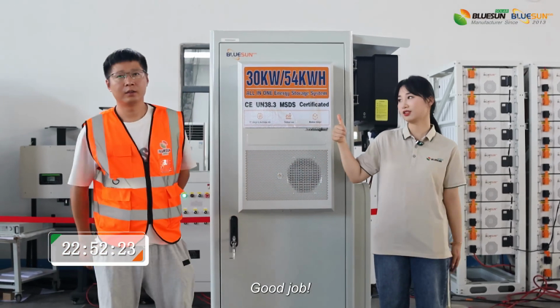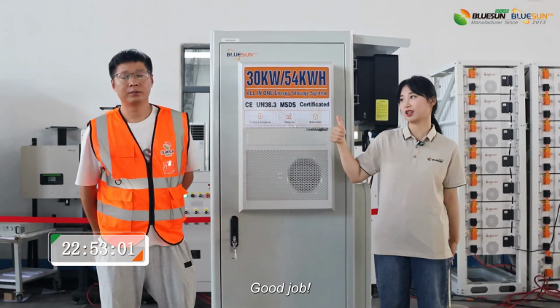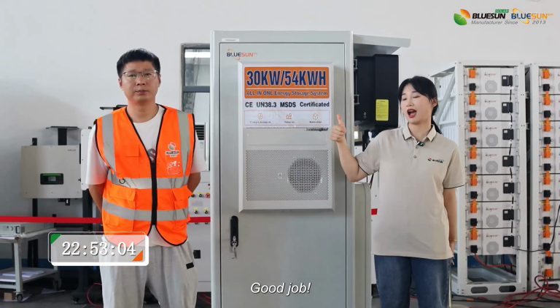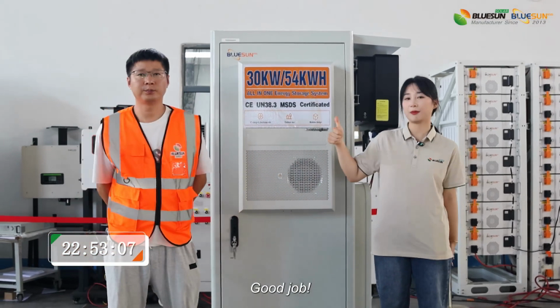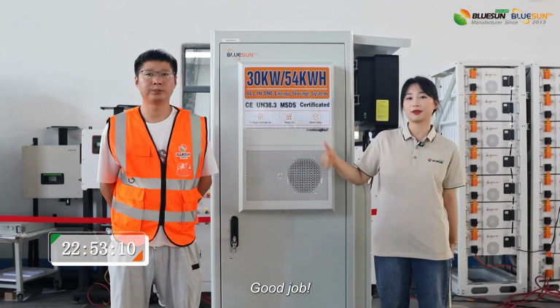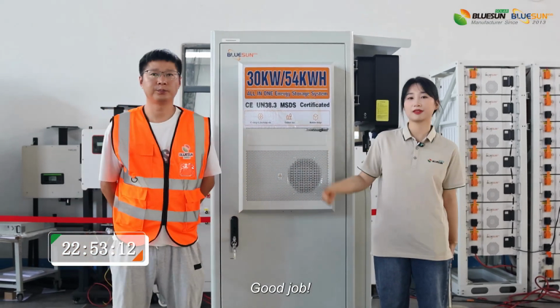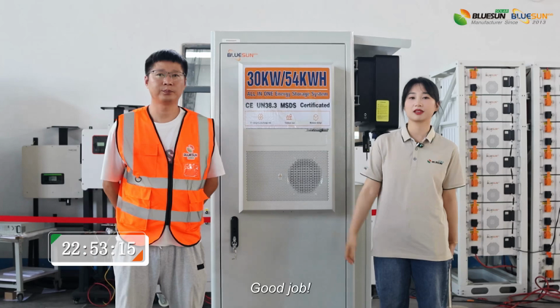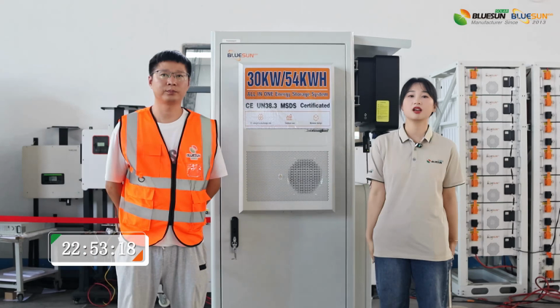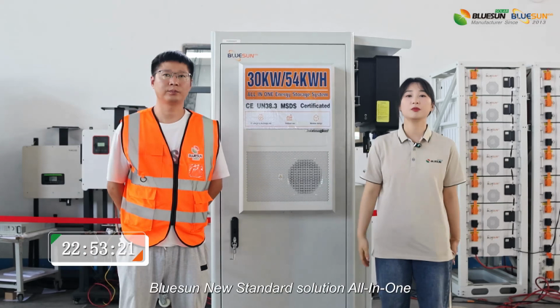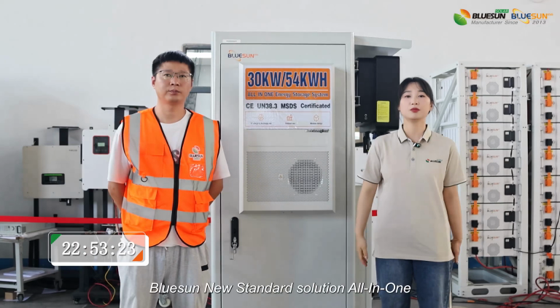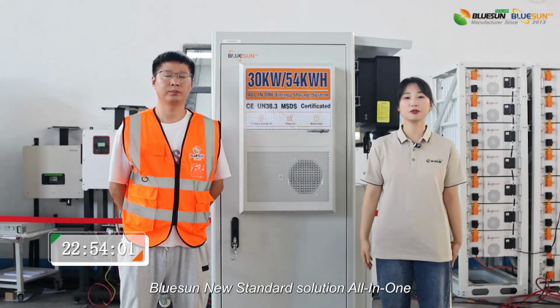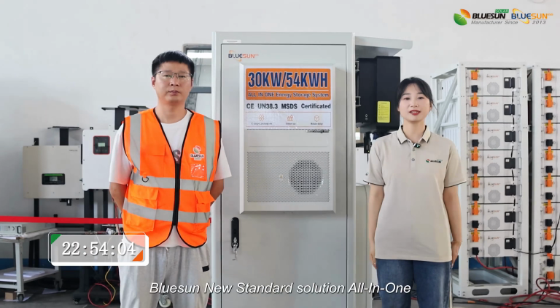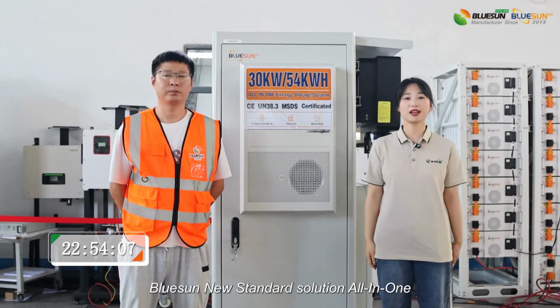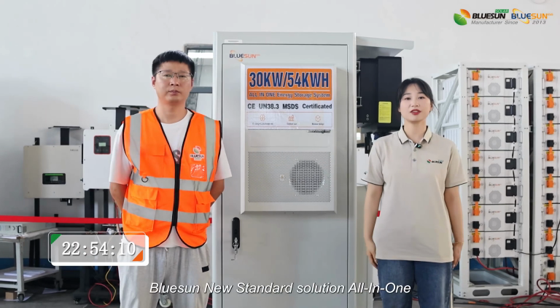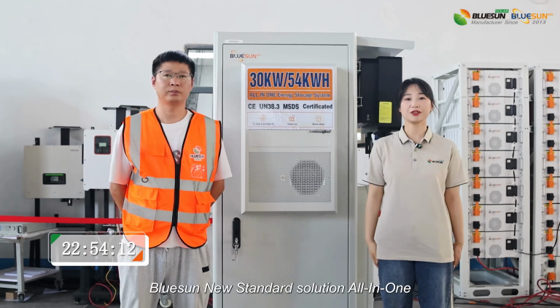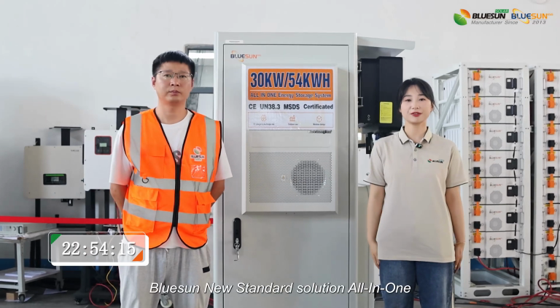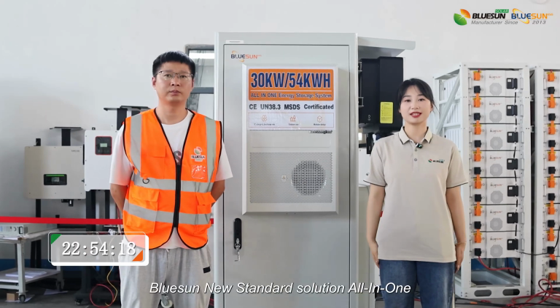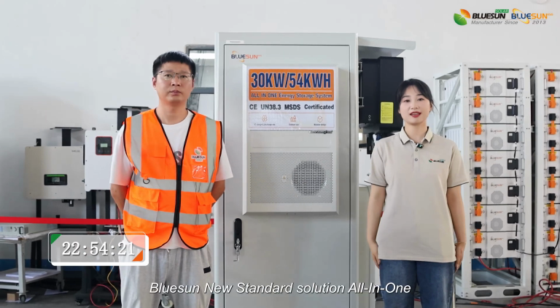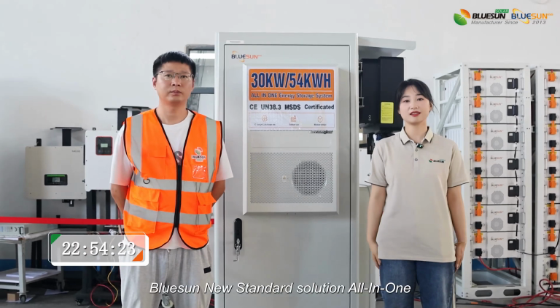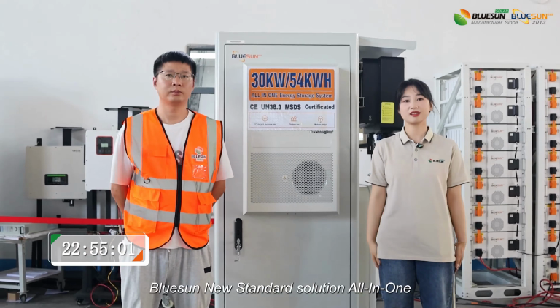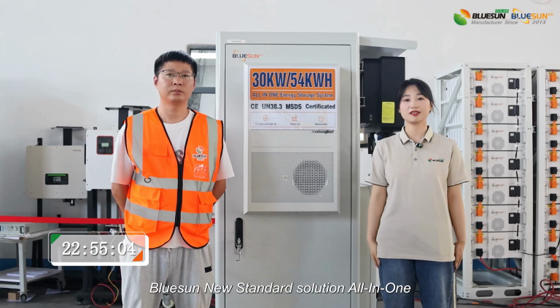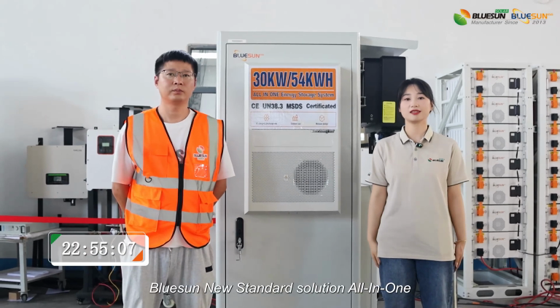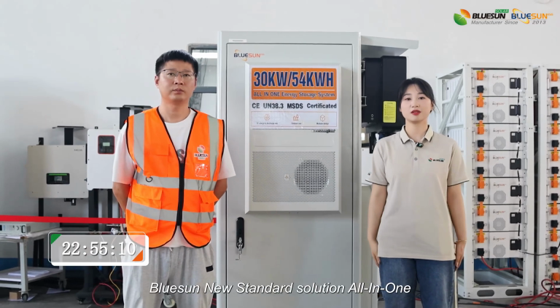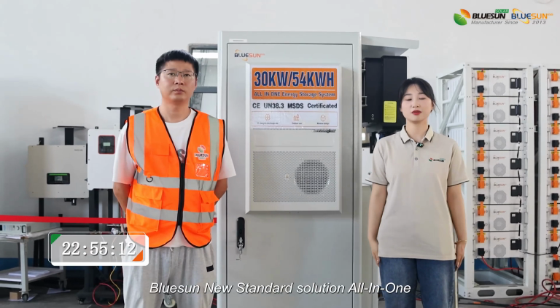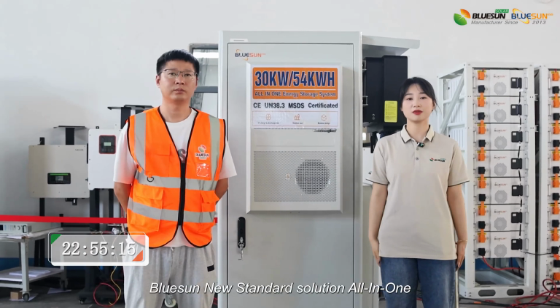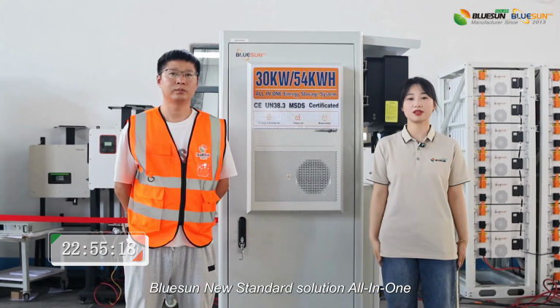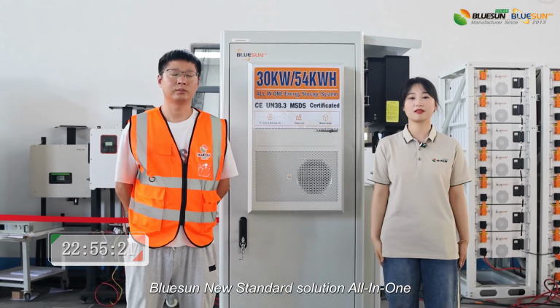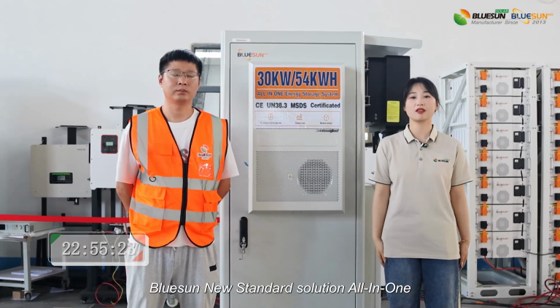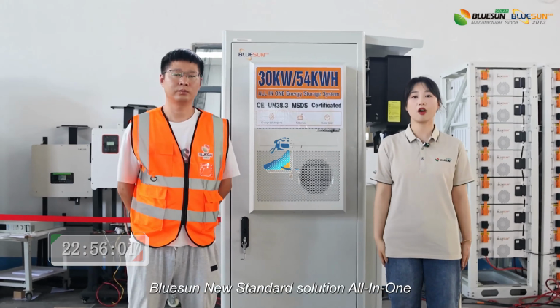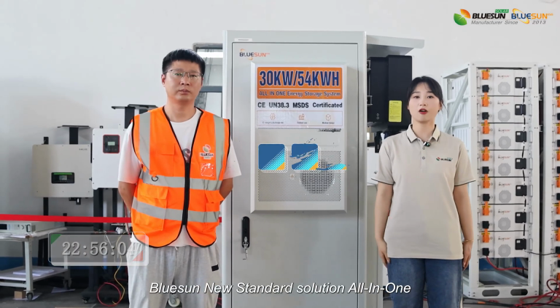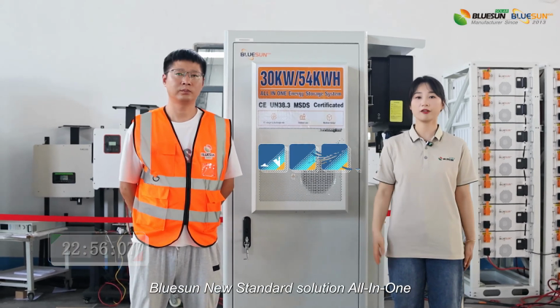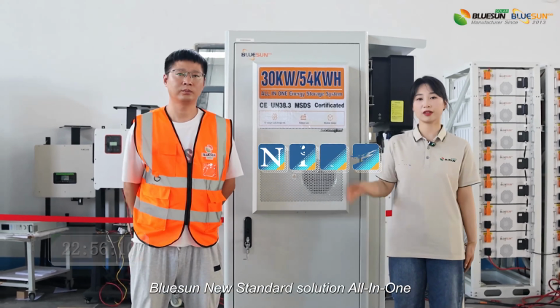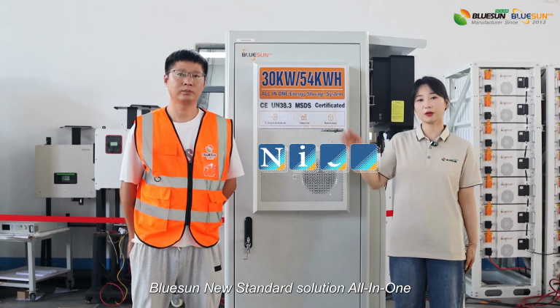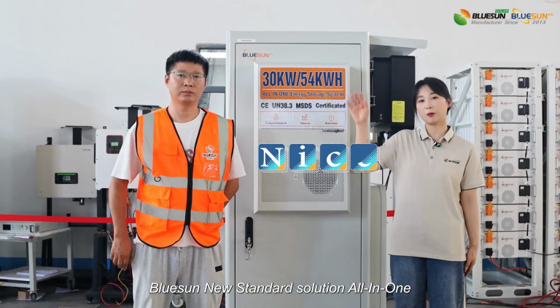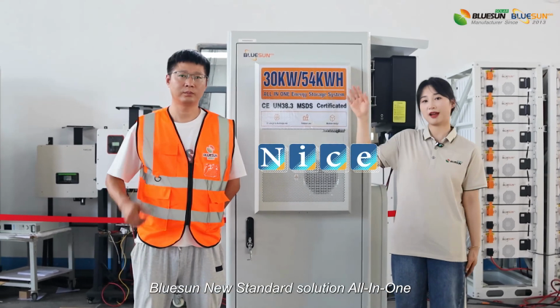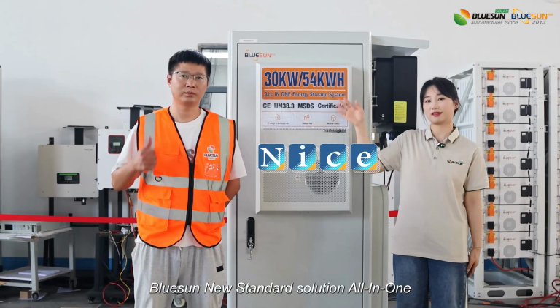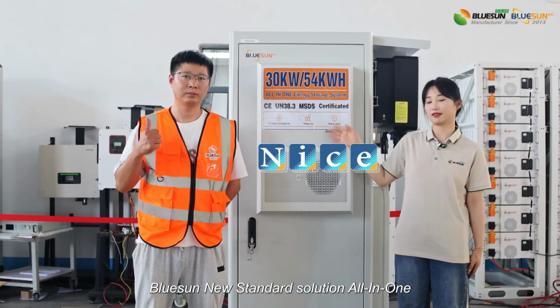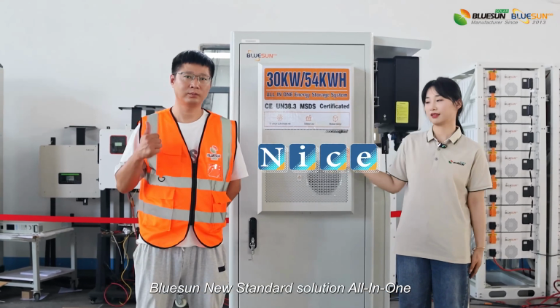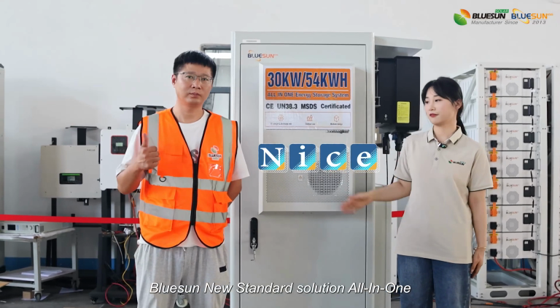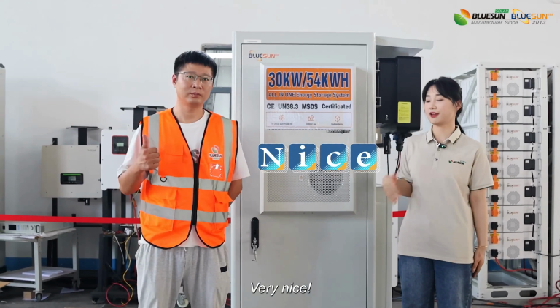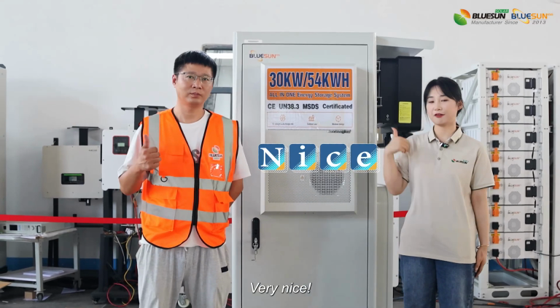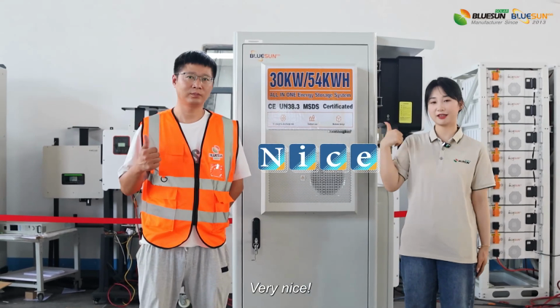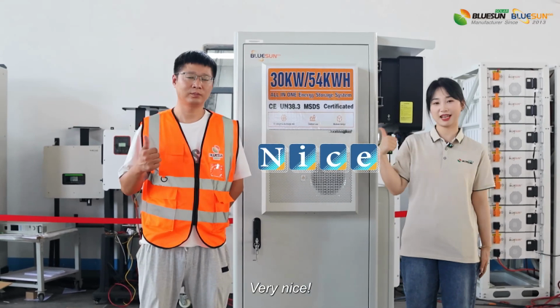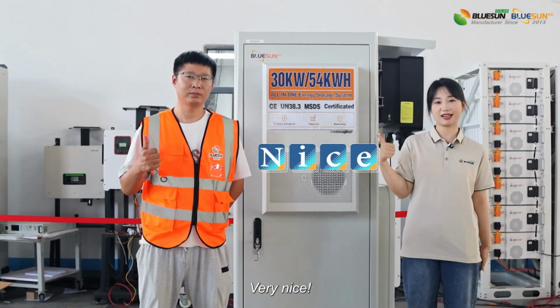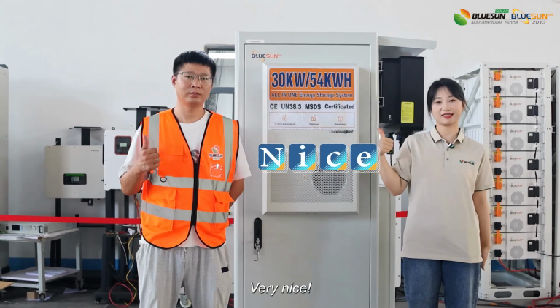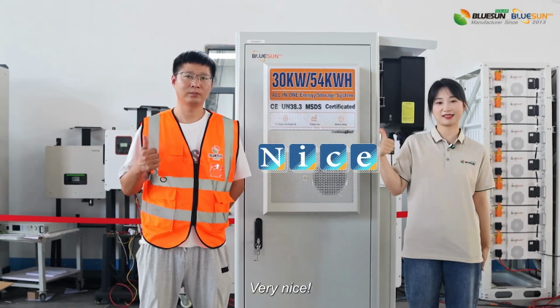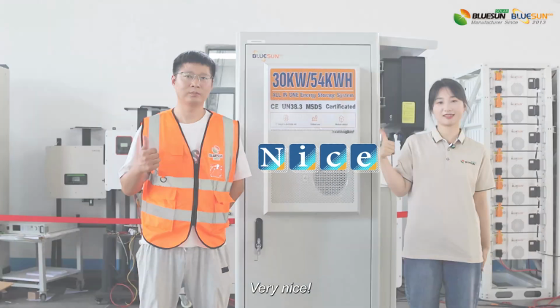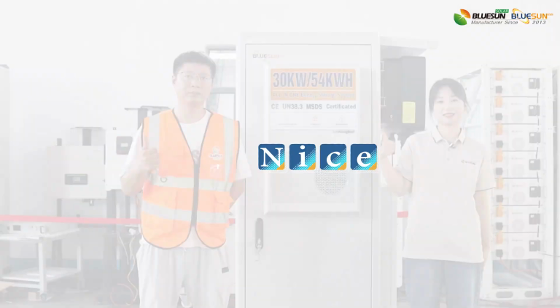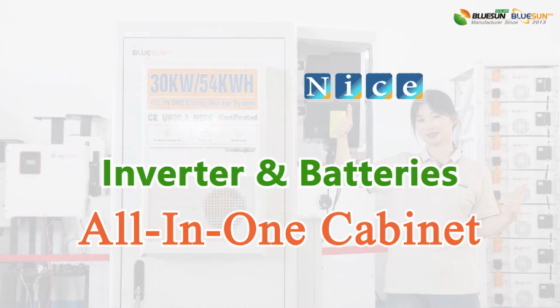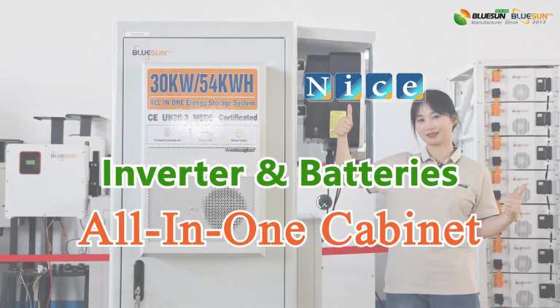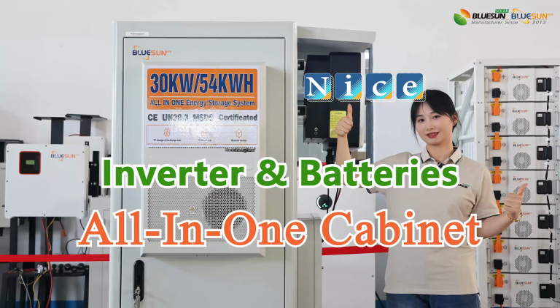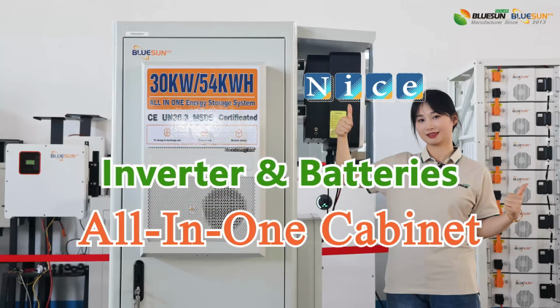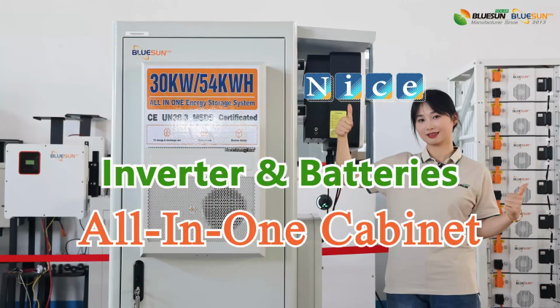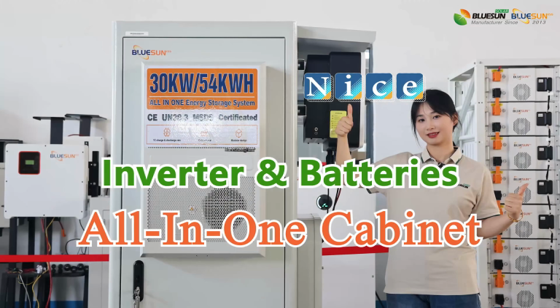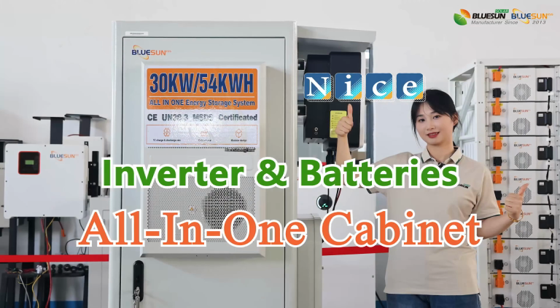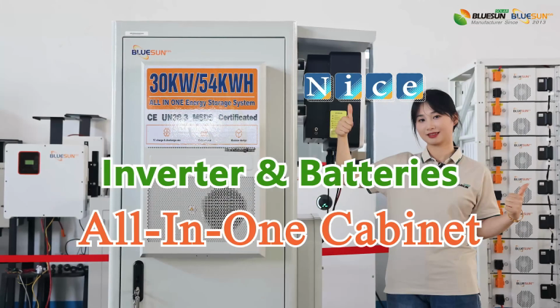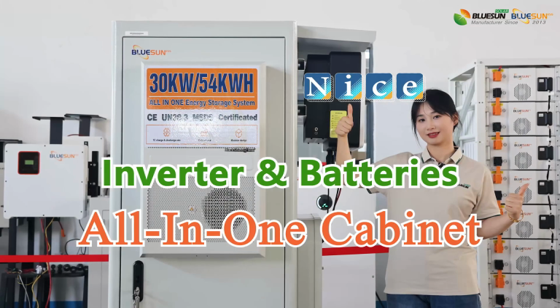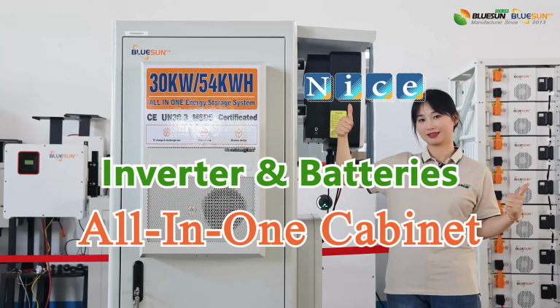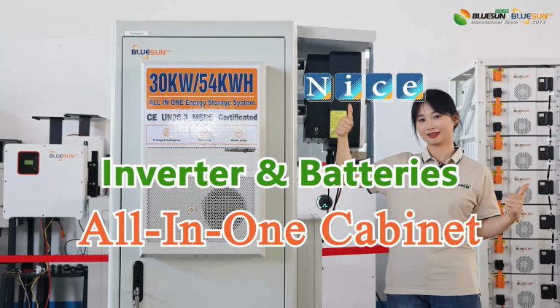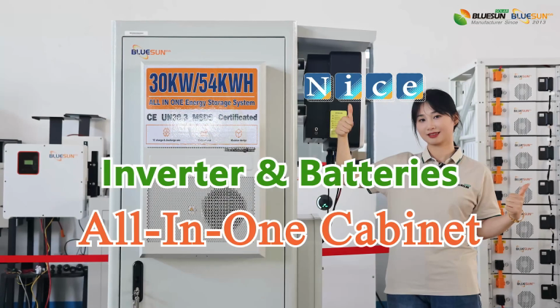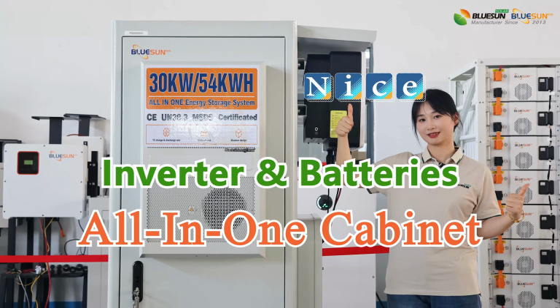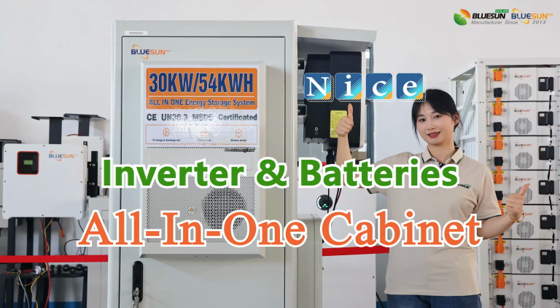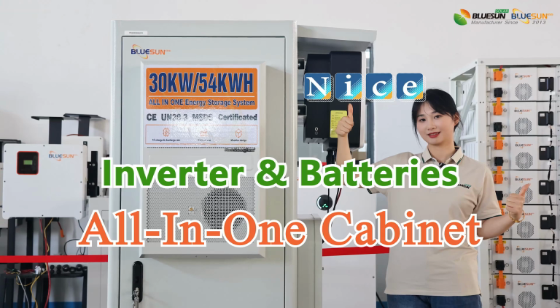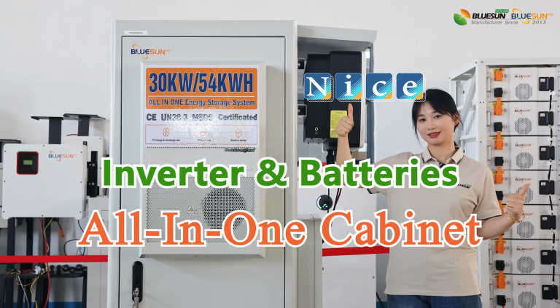Good job! Blue Sun new standard solution — all-in-one. Very nice! Best thing!